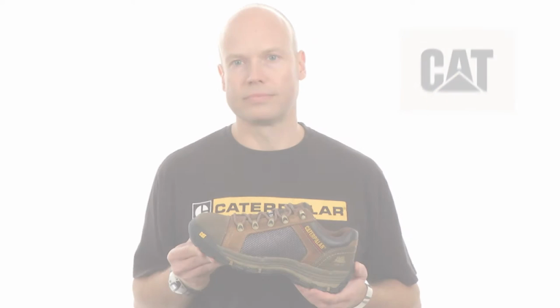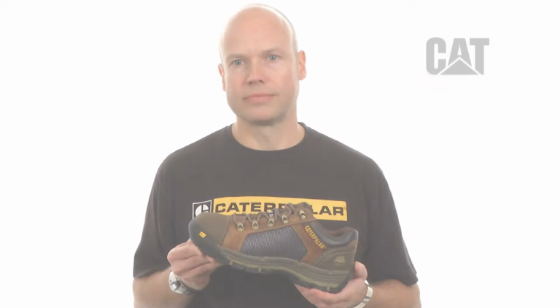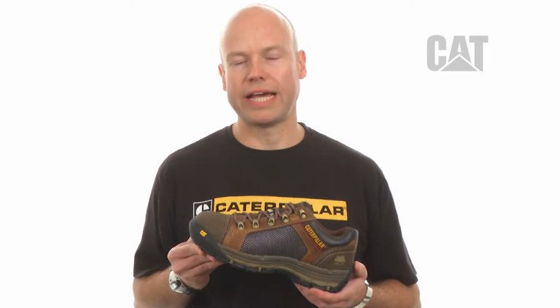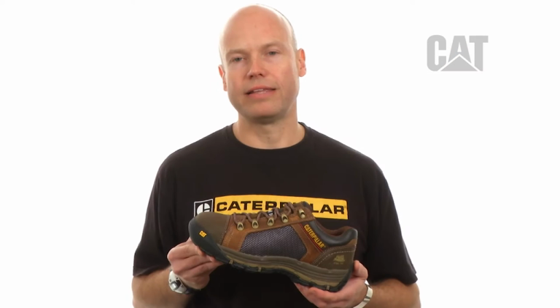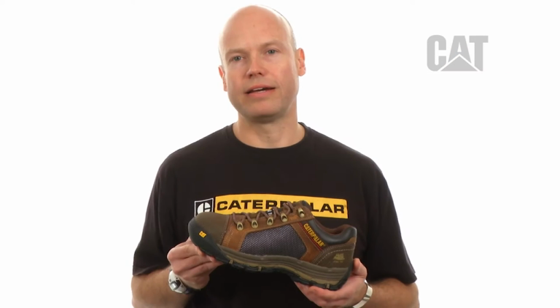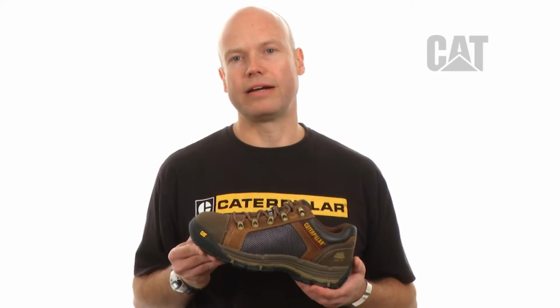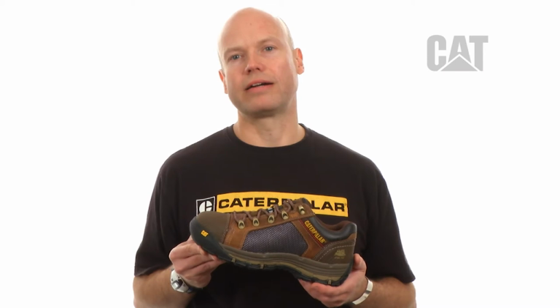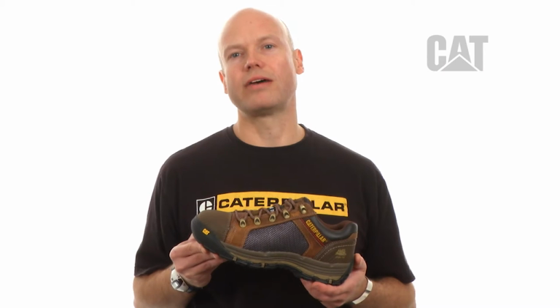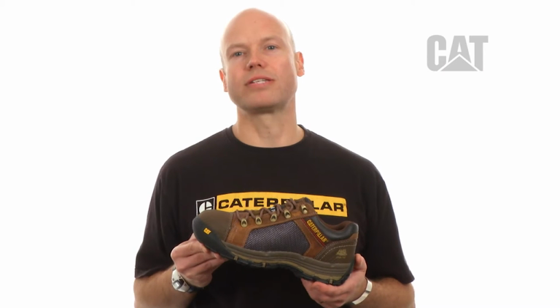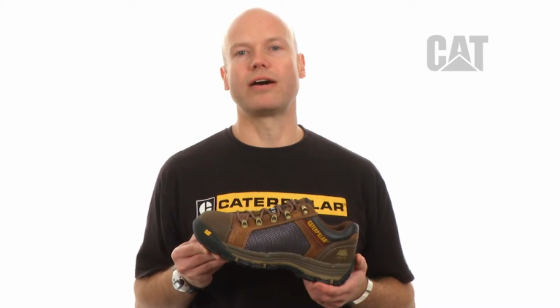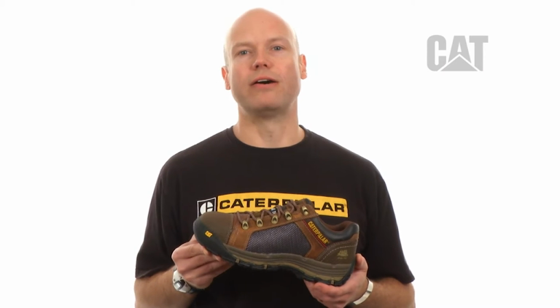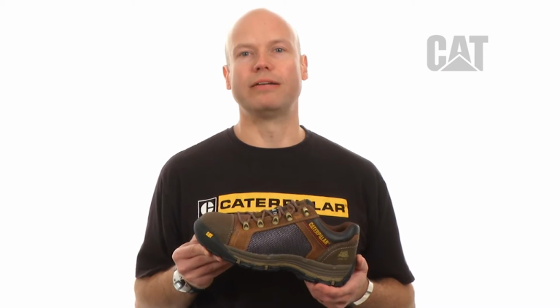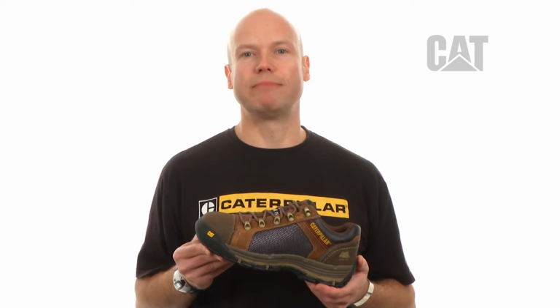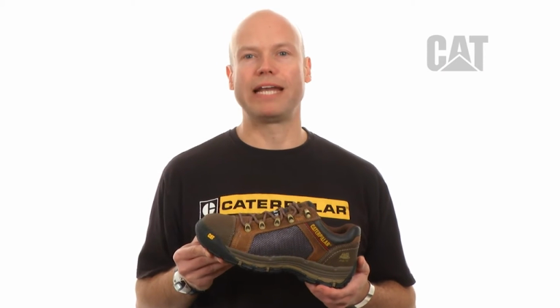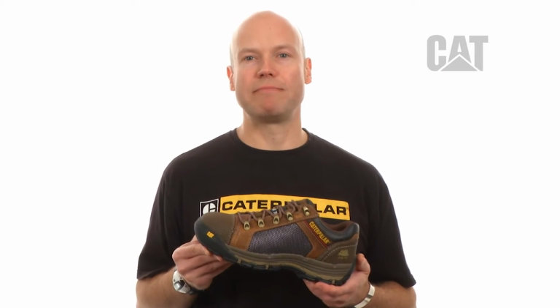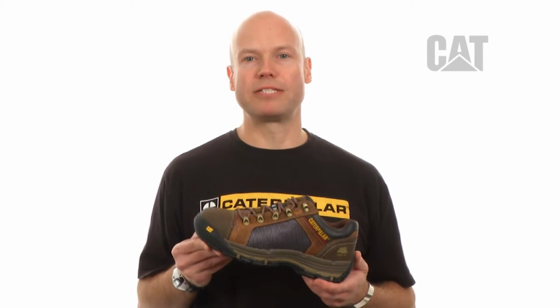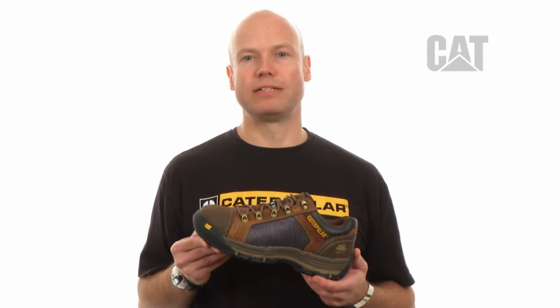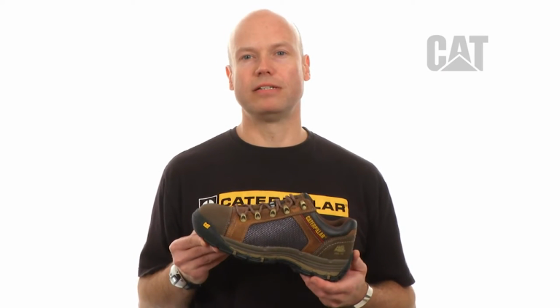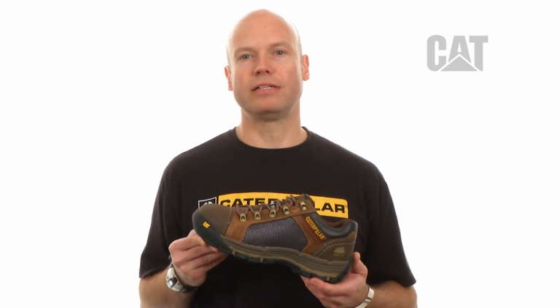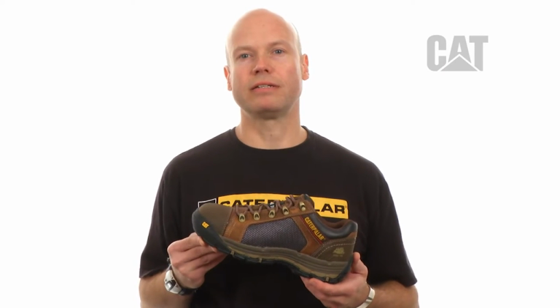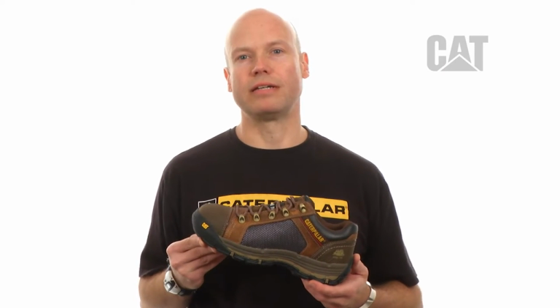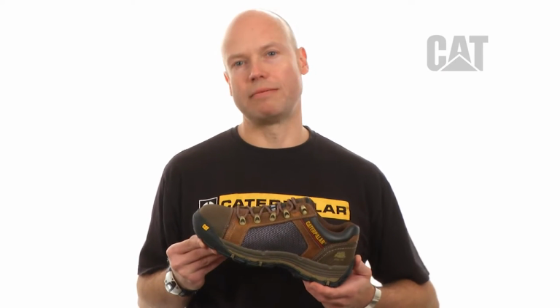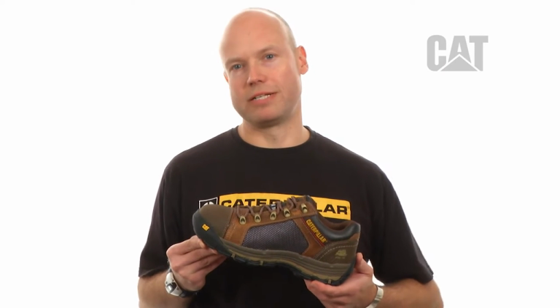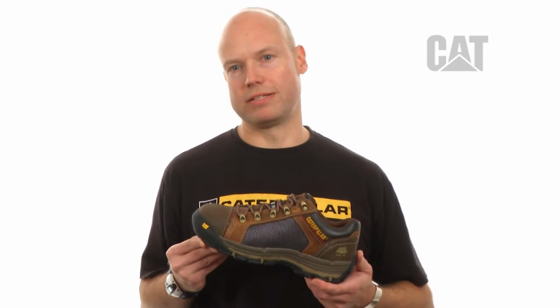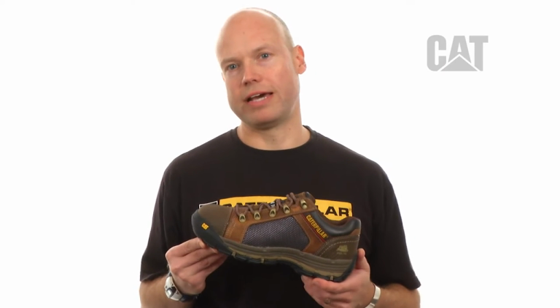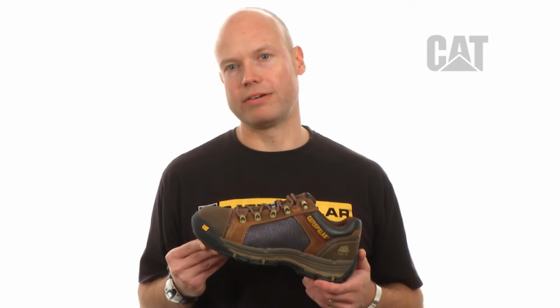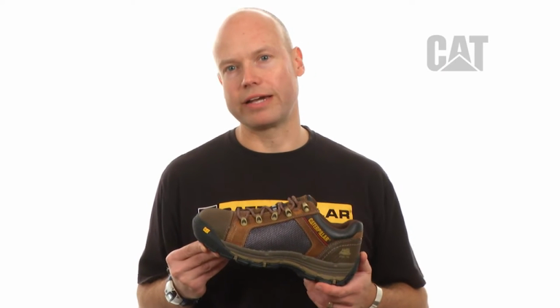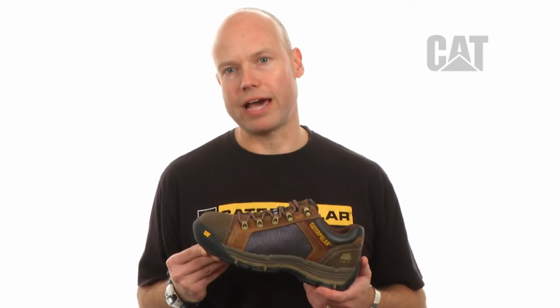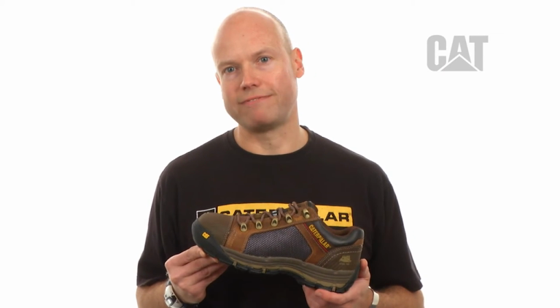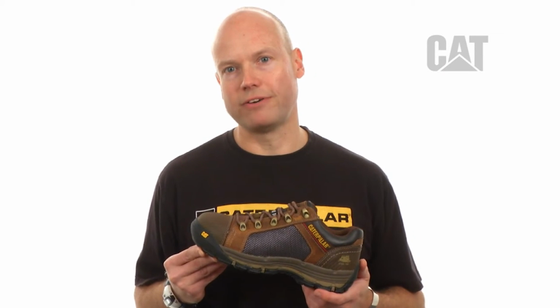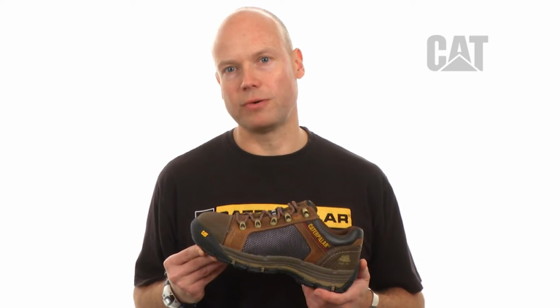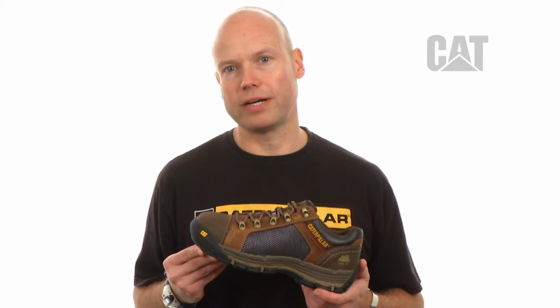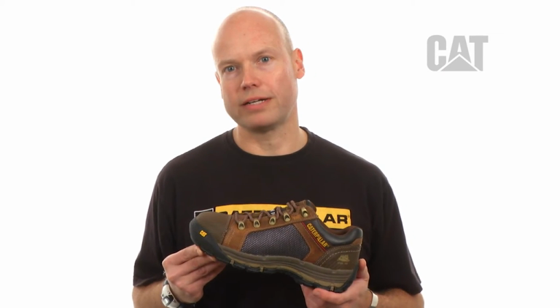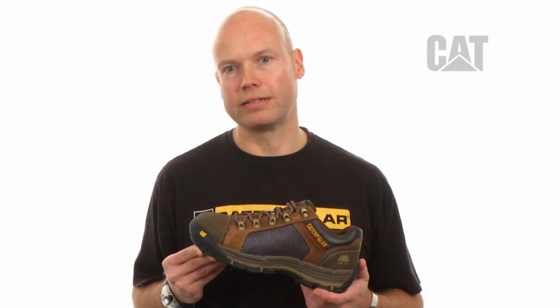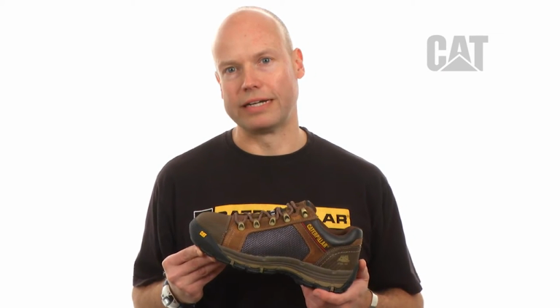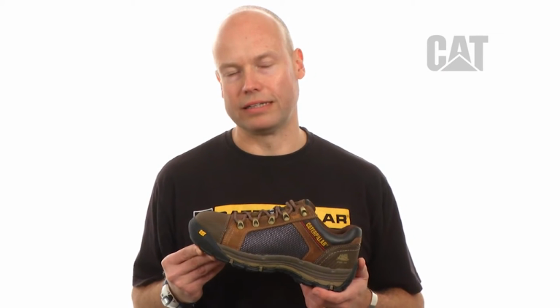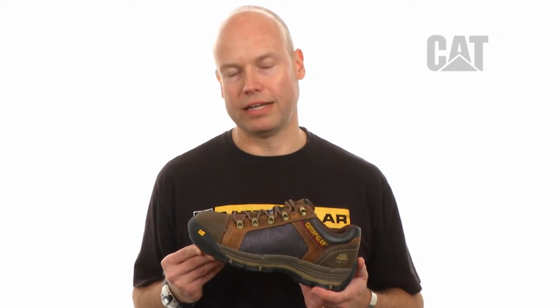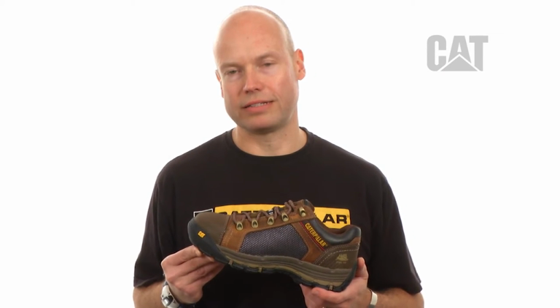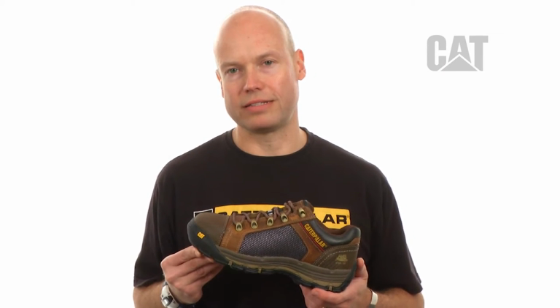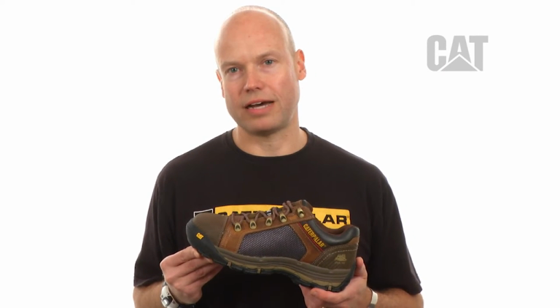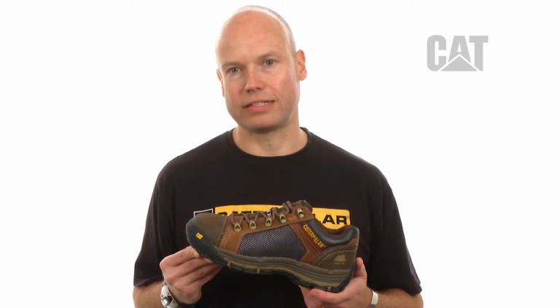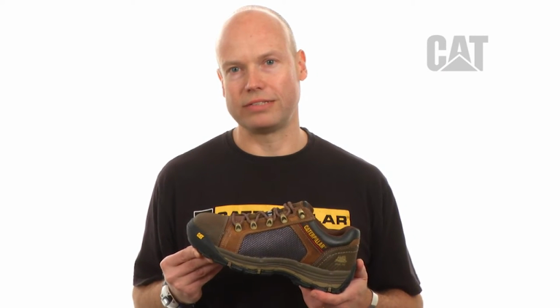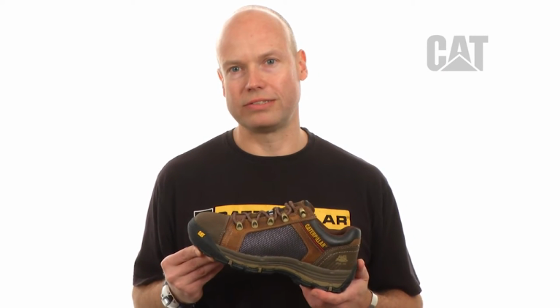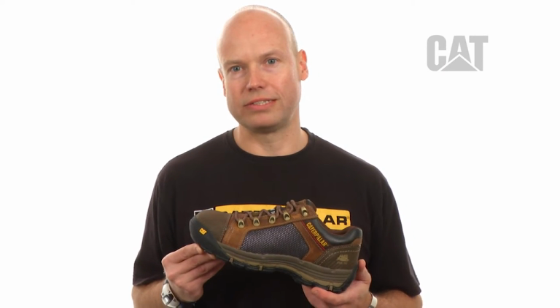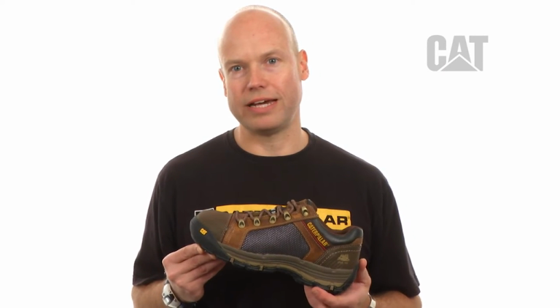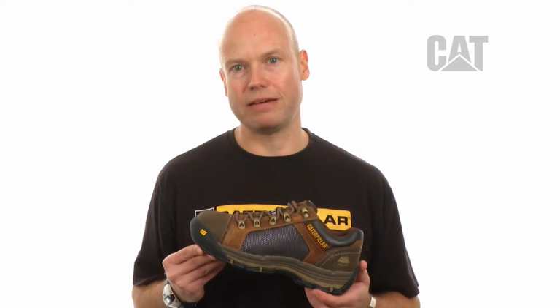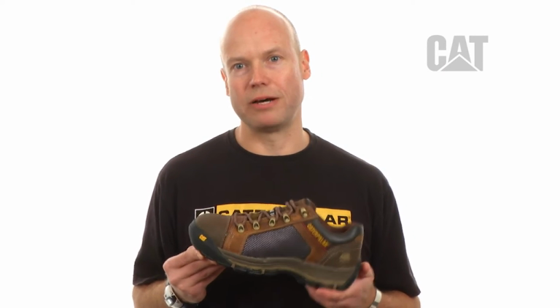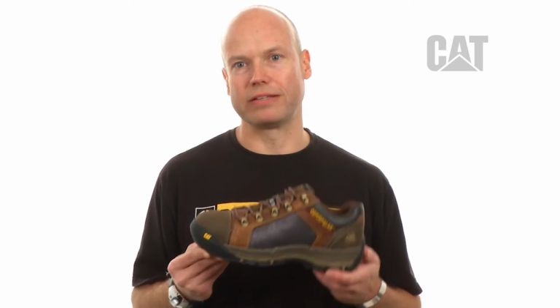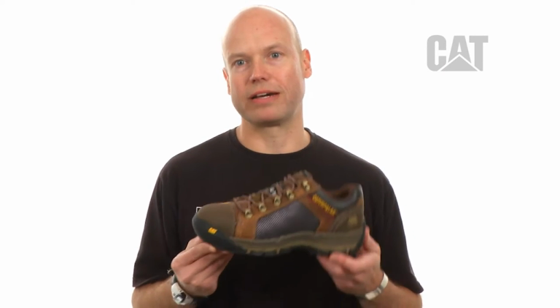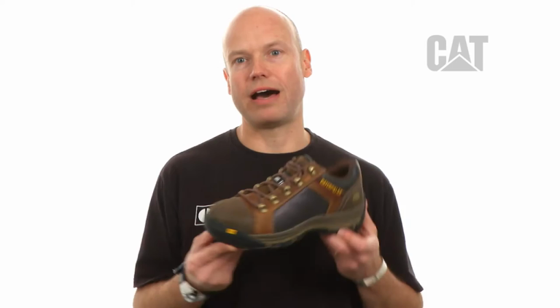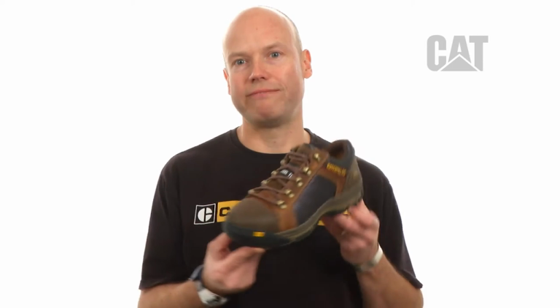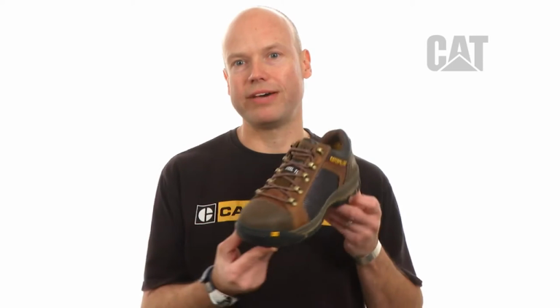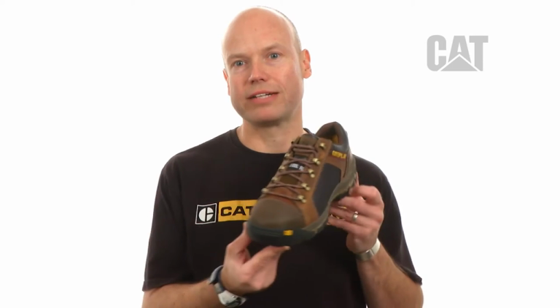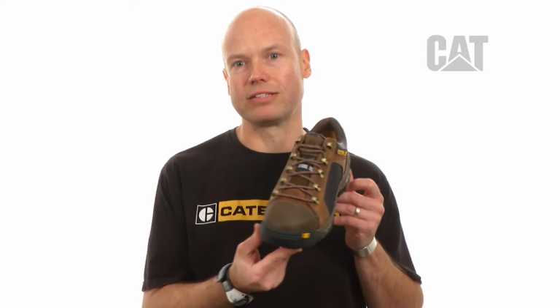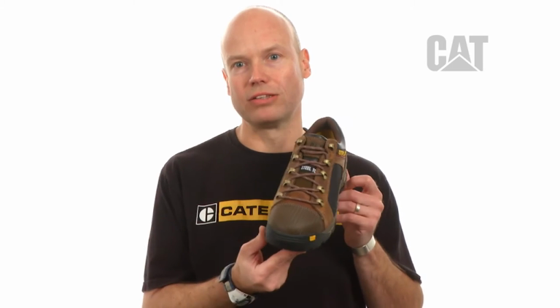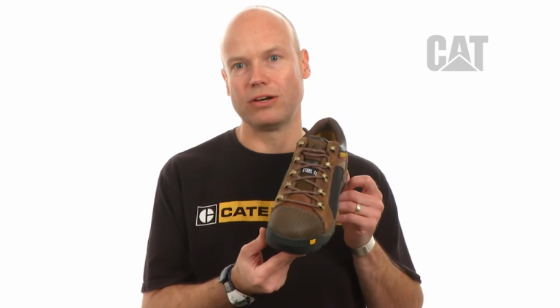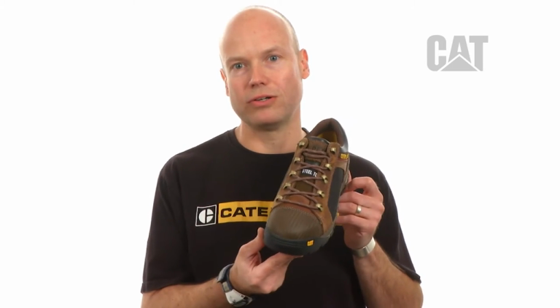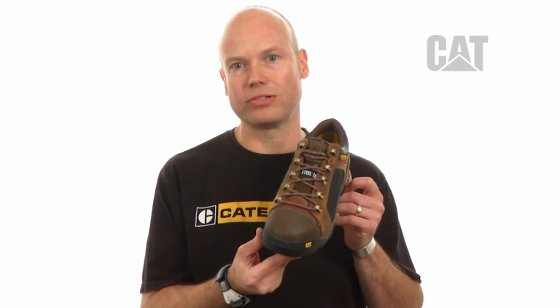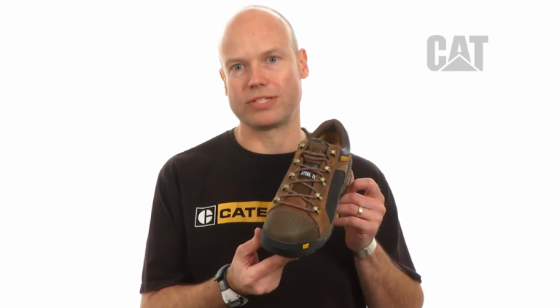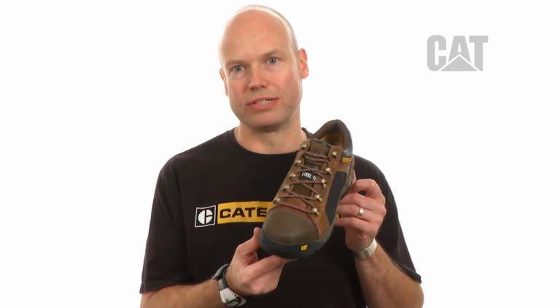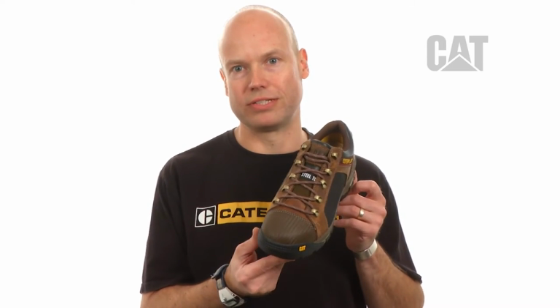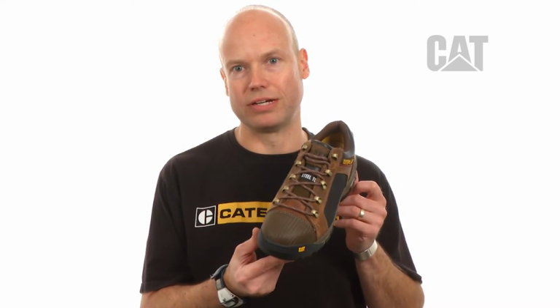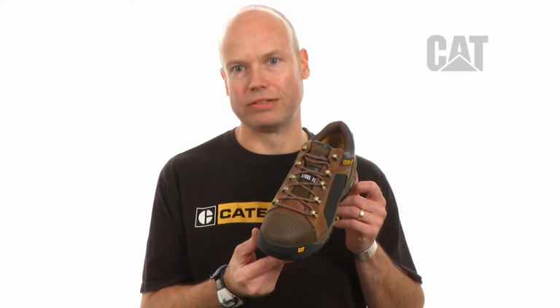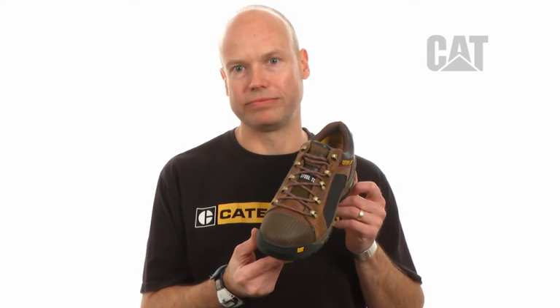Hey there, how's it going? My name is Dylan and I'm a designer at Cat Footwear, and I'd like to talk to you today about the Convex Low Steel Toe.